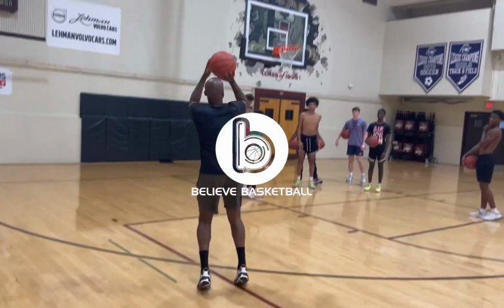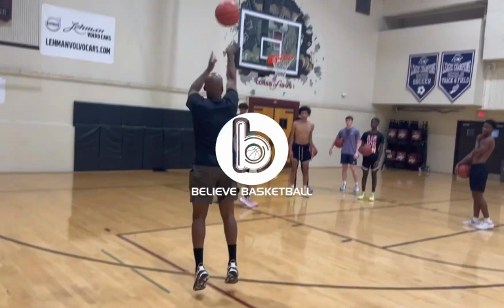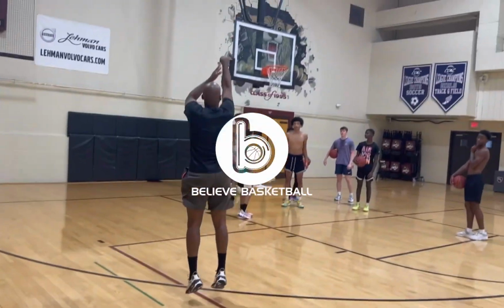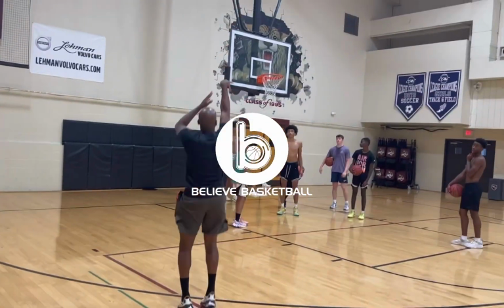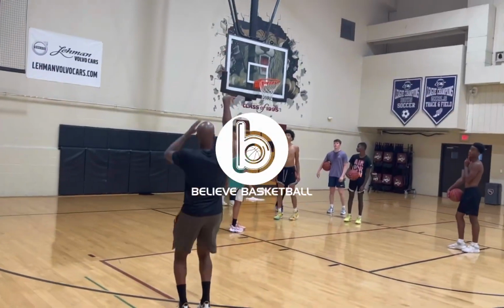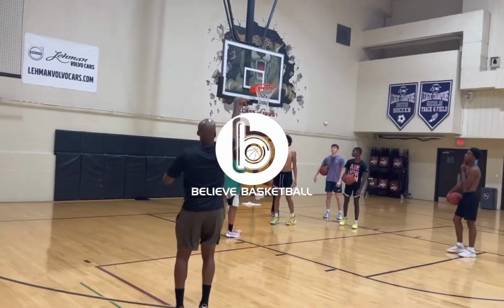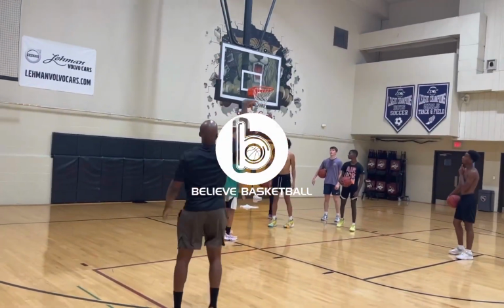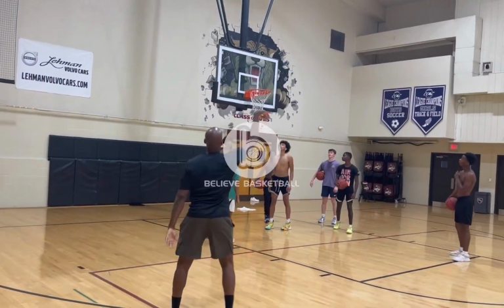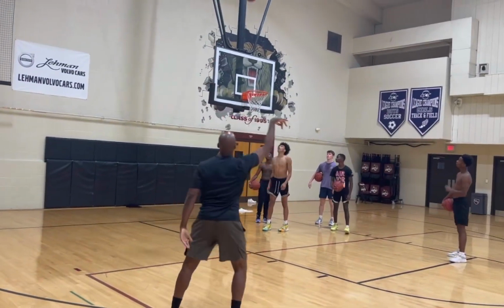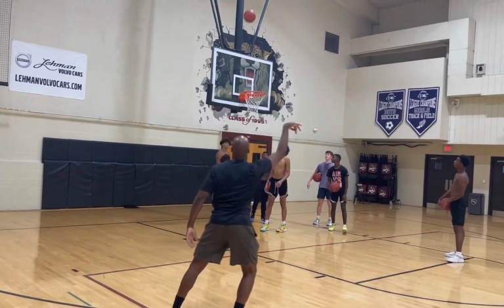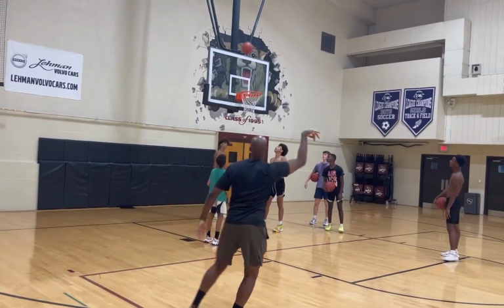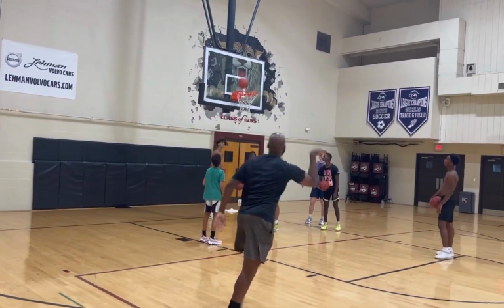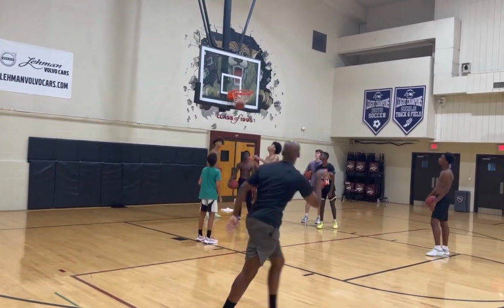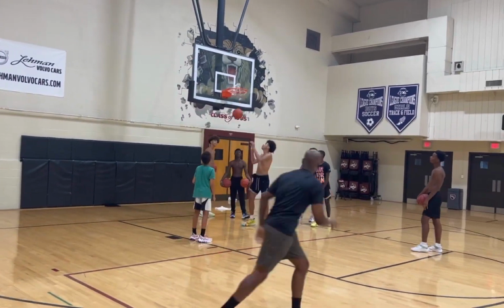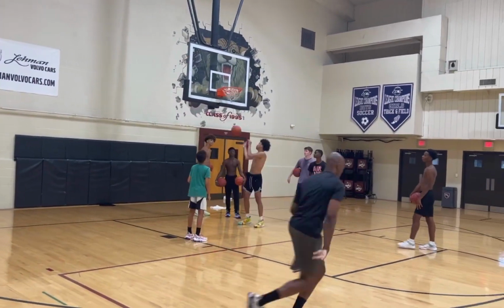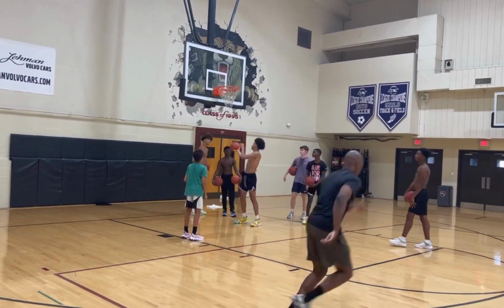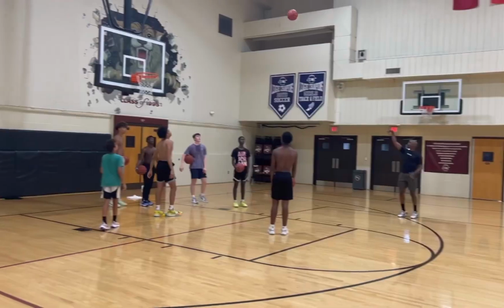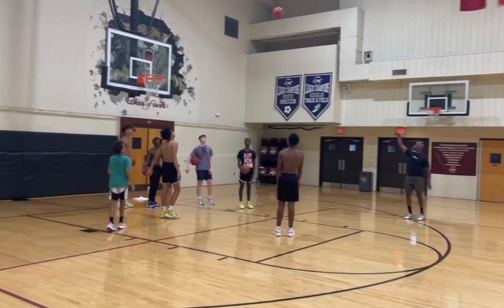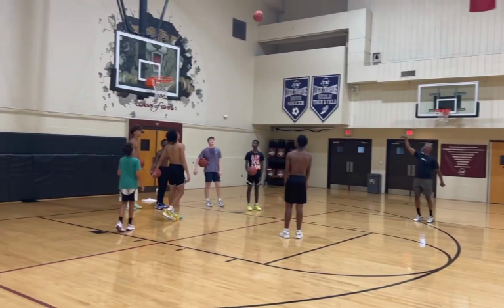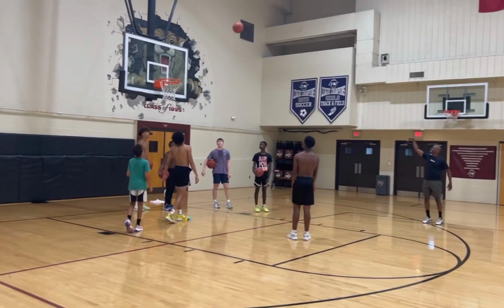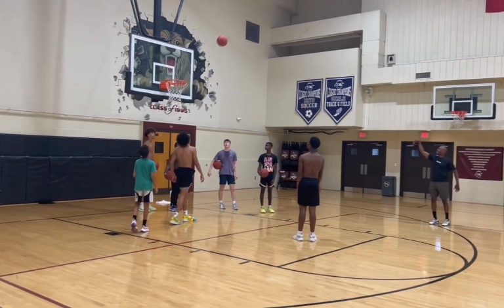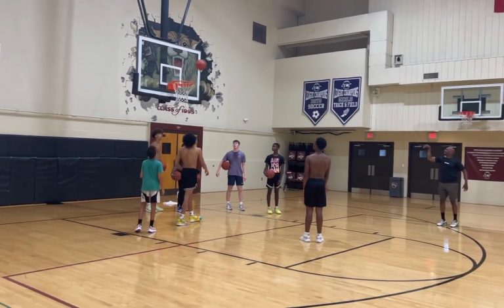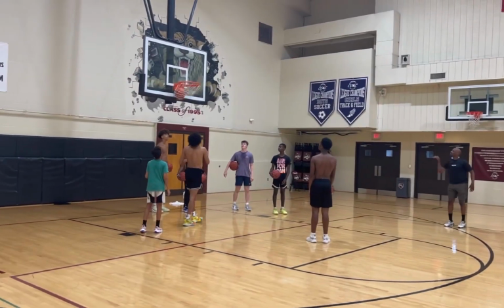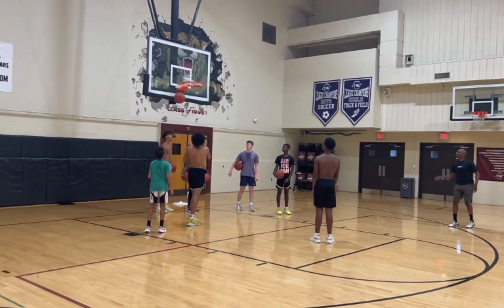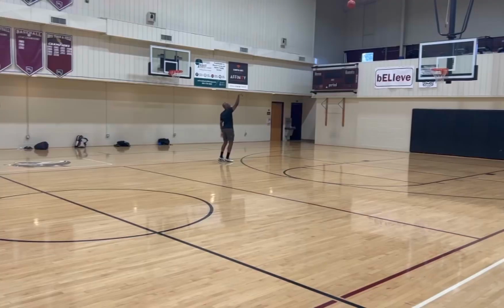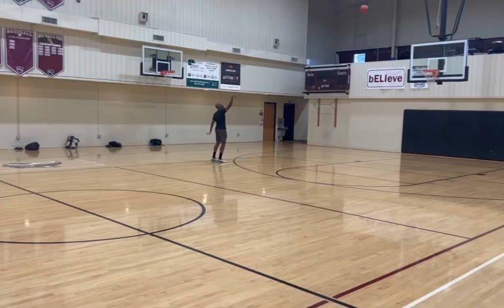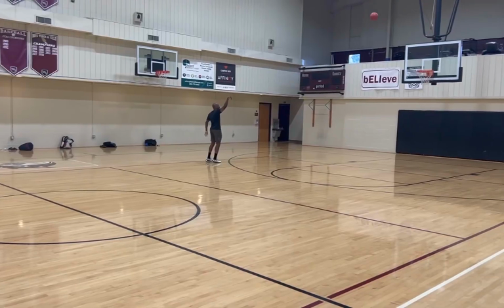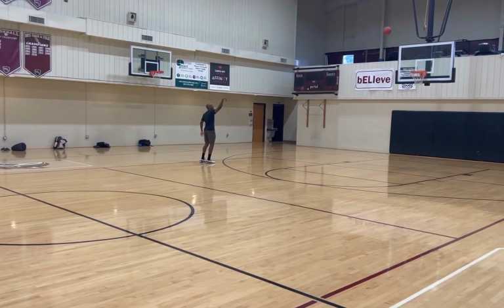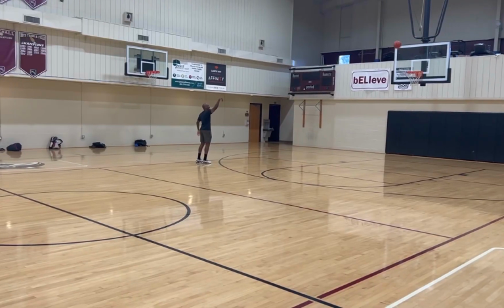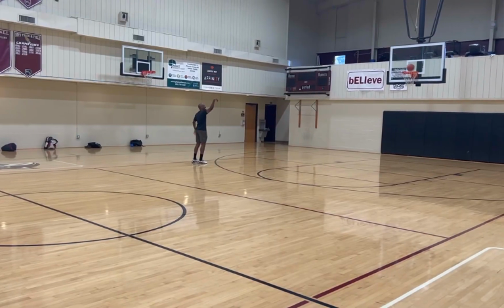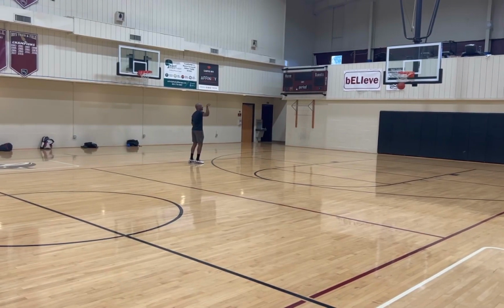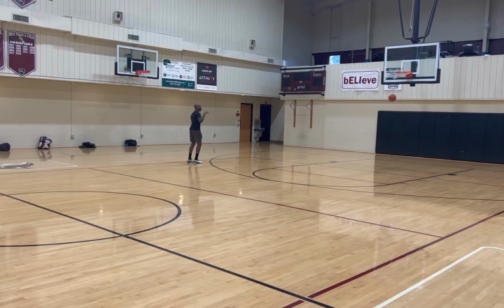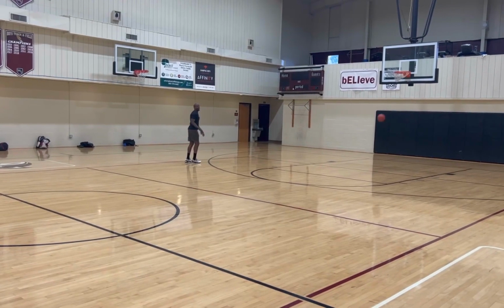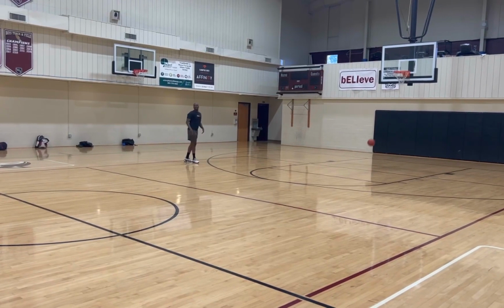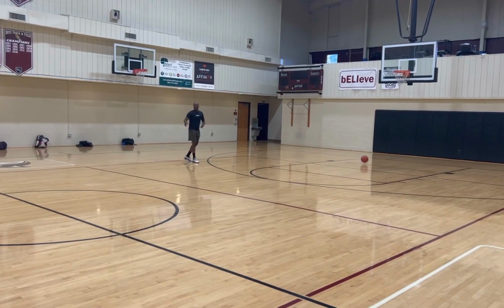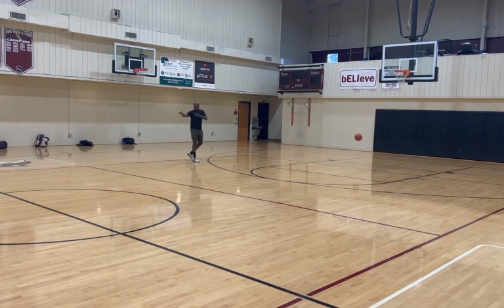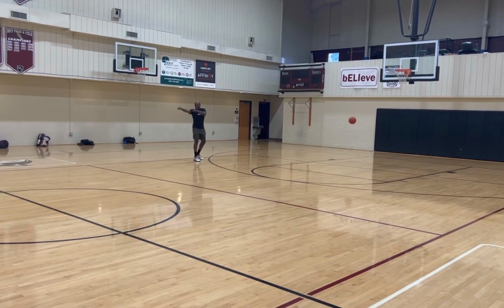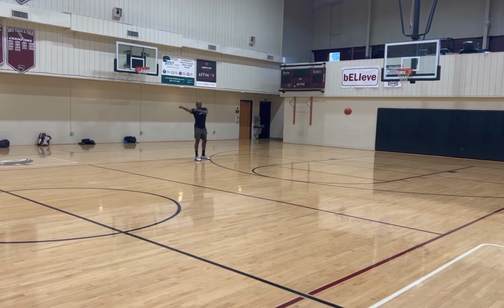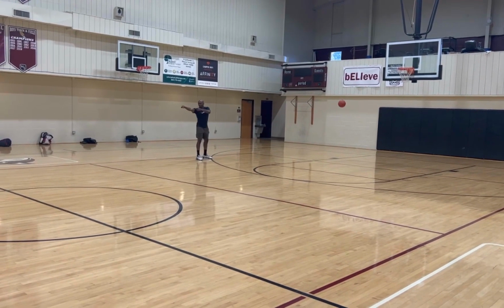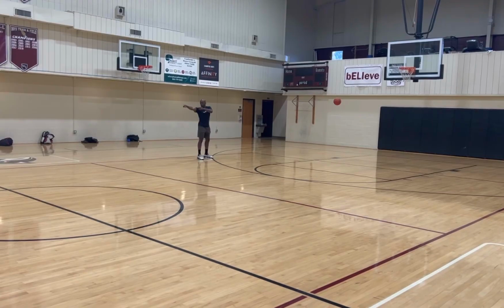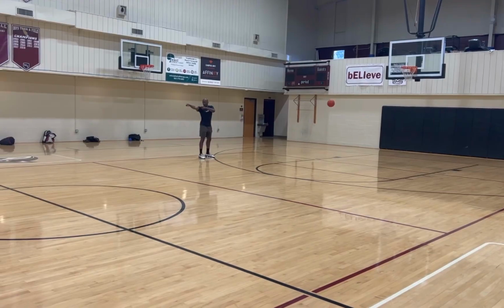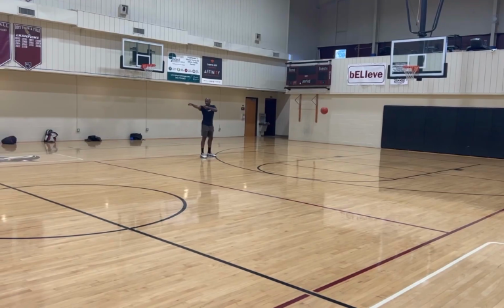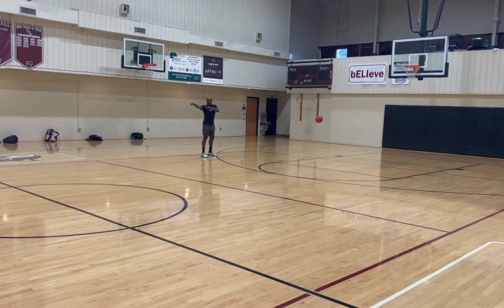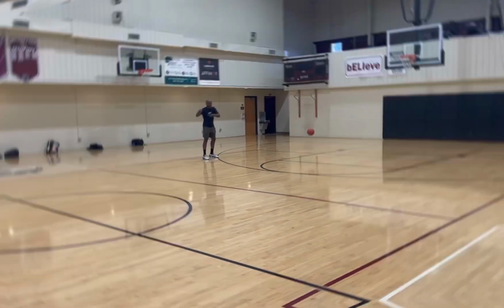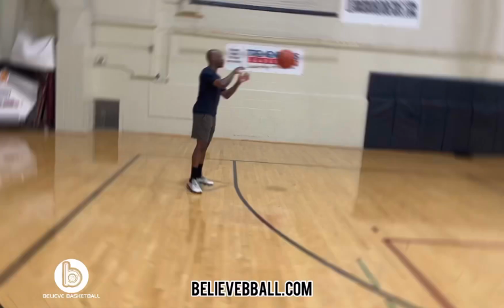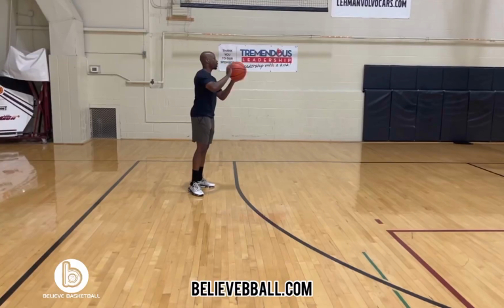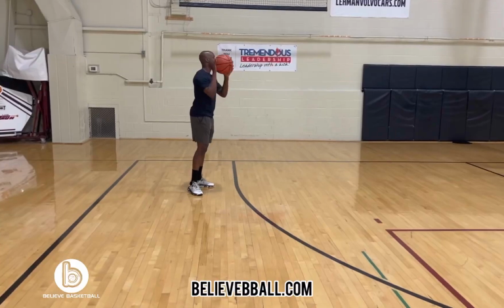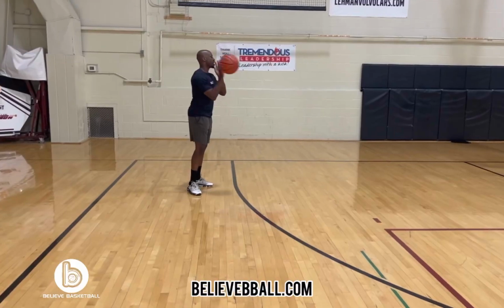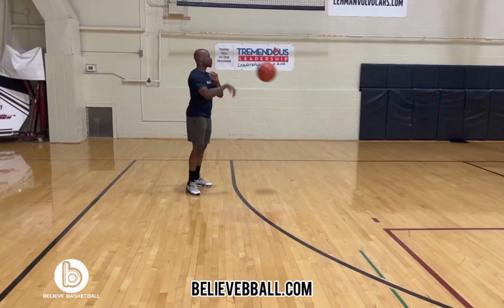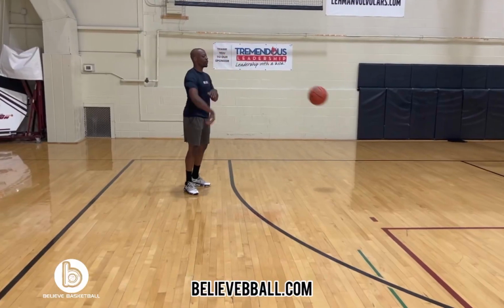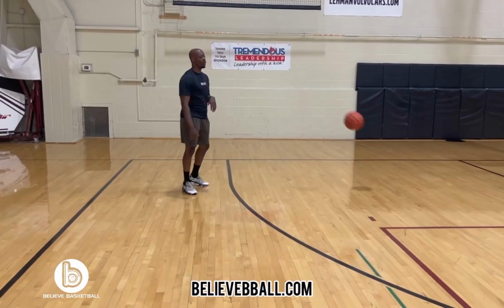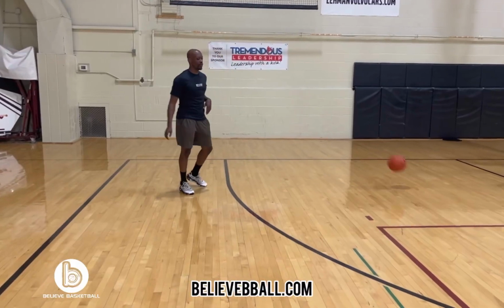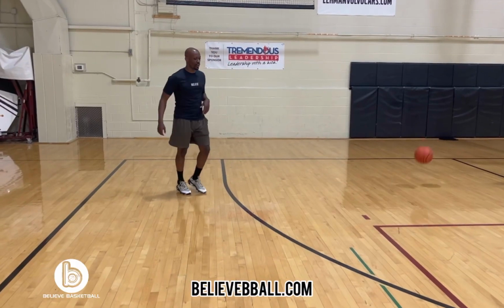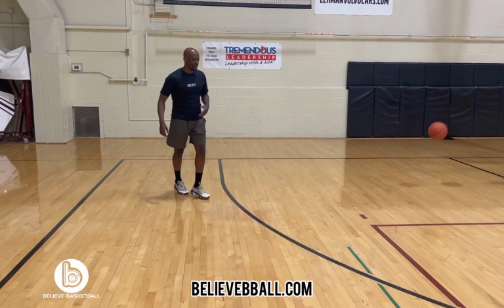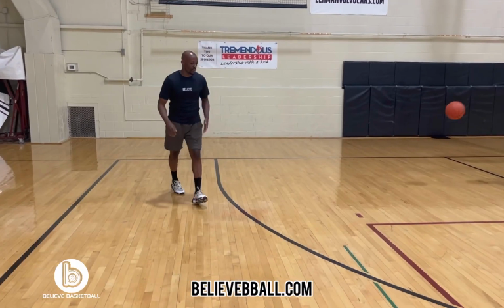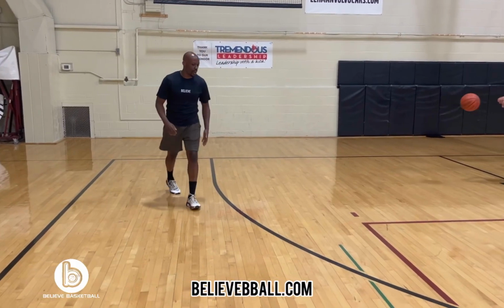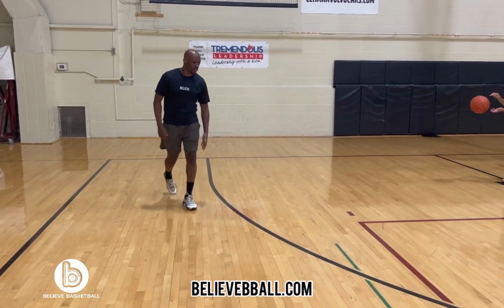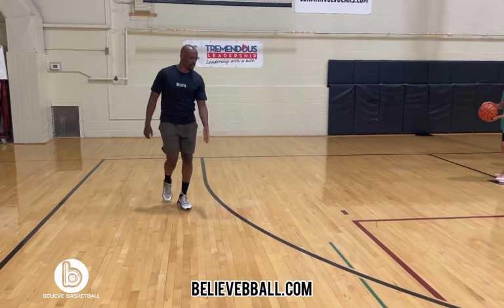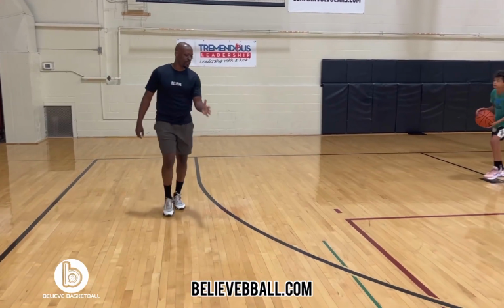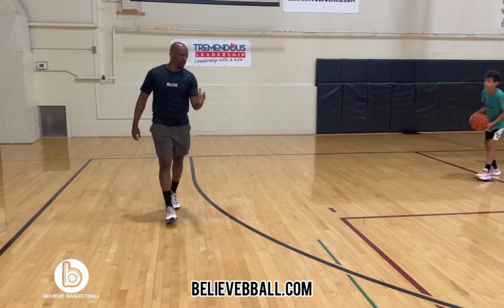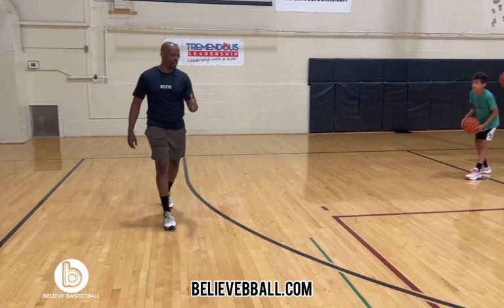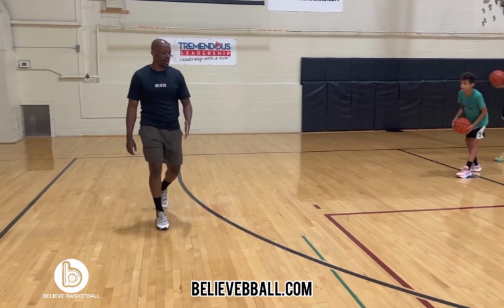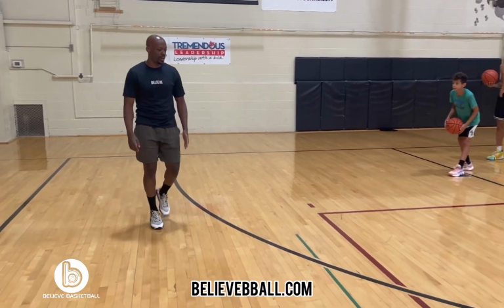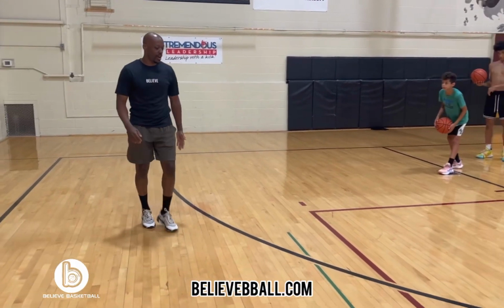Square up — baca, baca, baca. That's how you do it, all right? Pass the ball, run around the three-point line, all right?